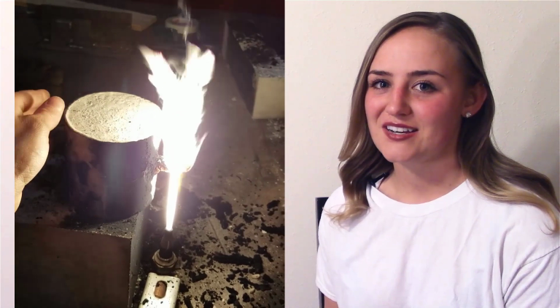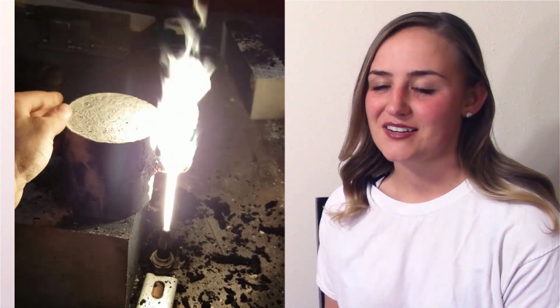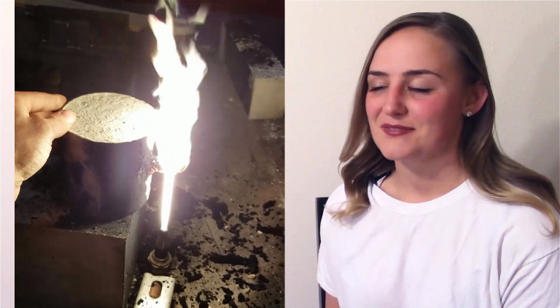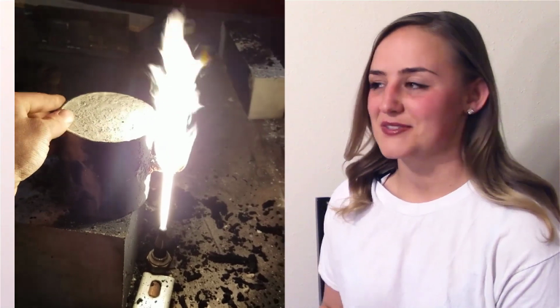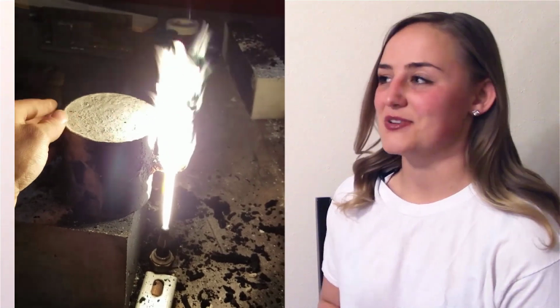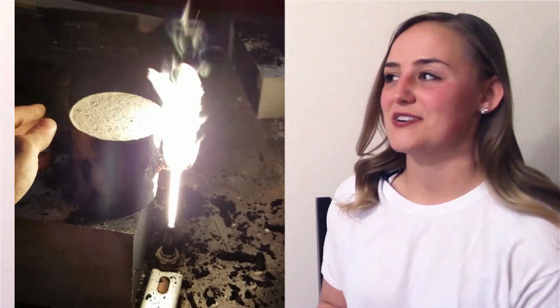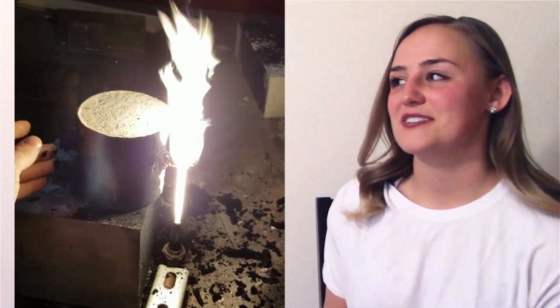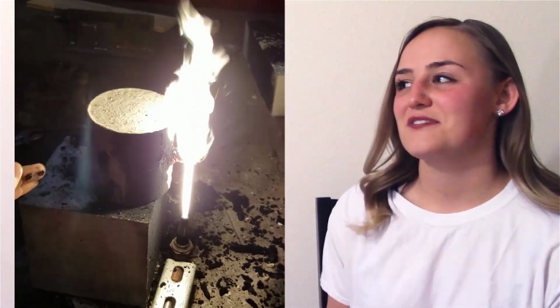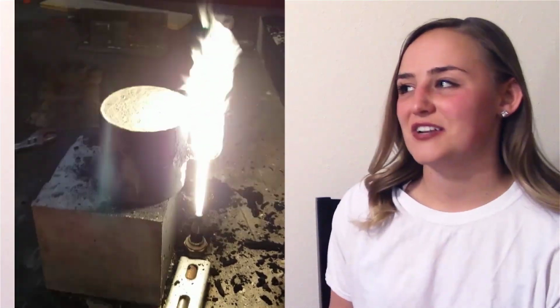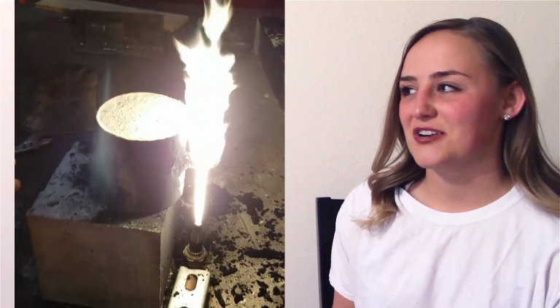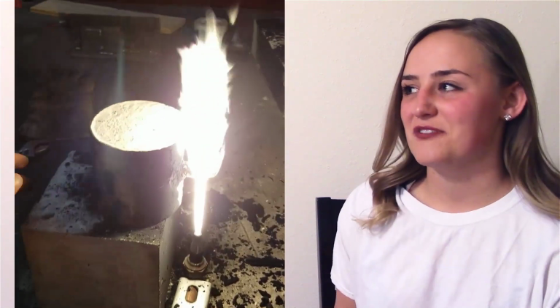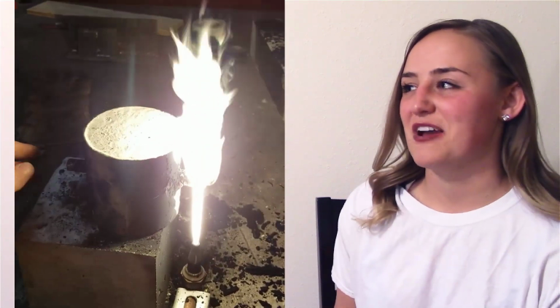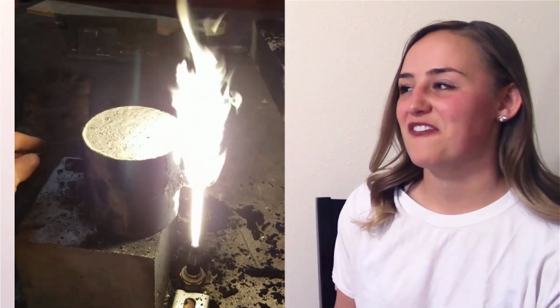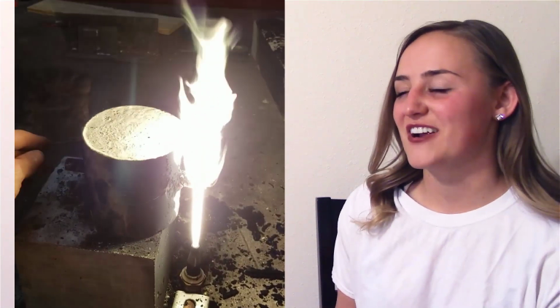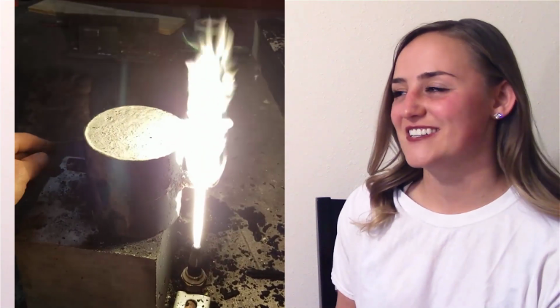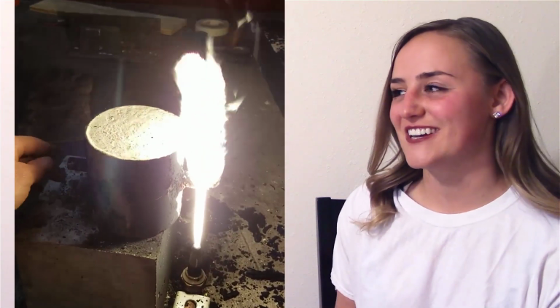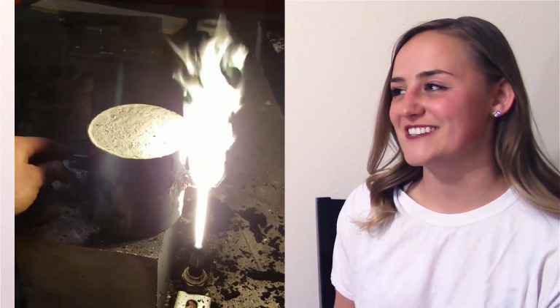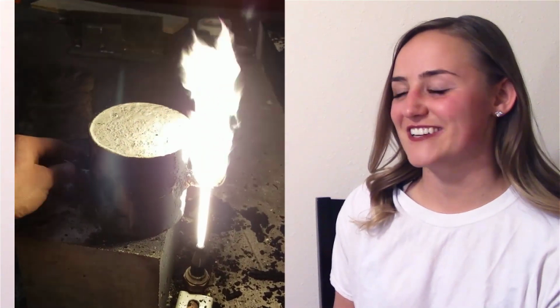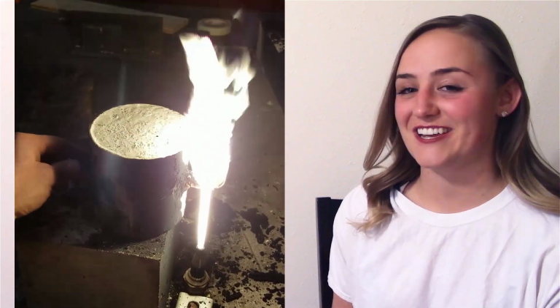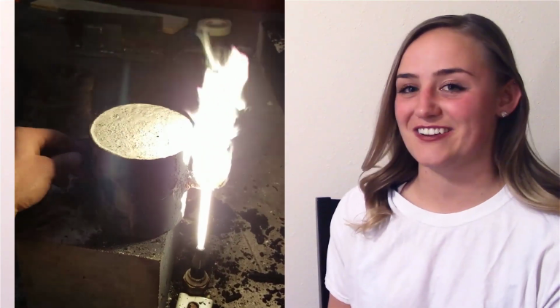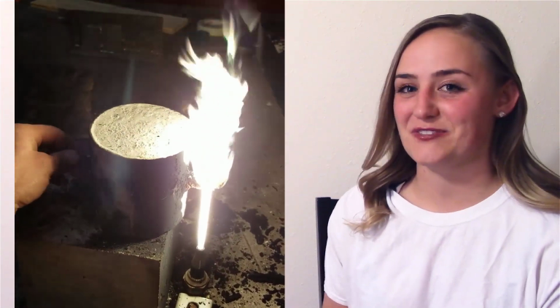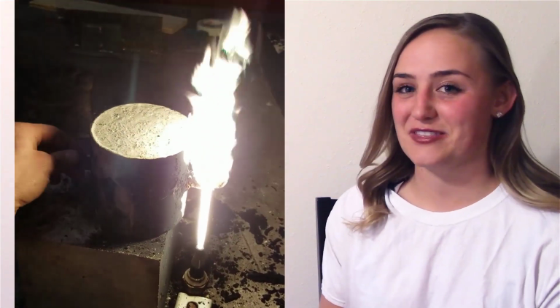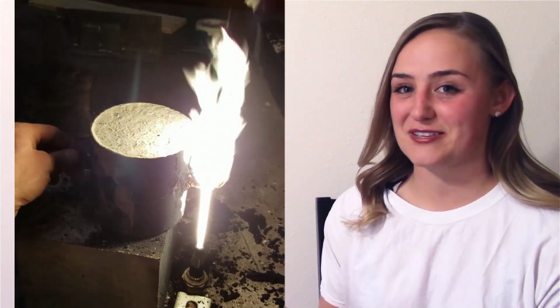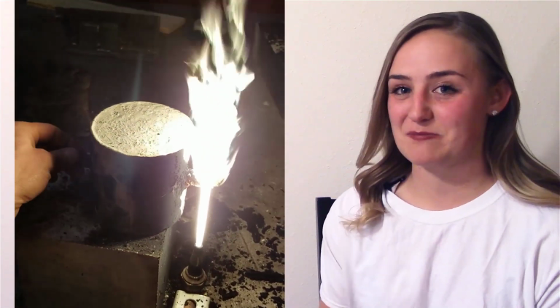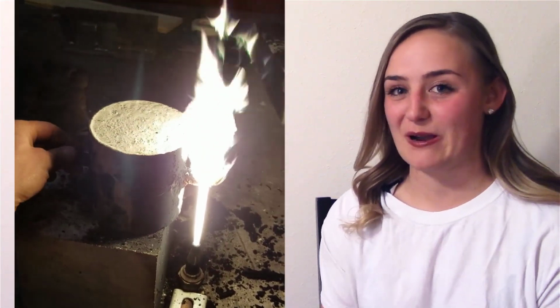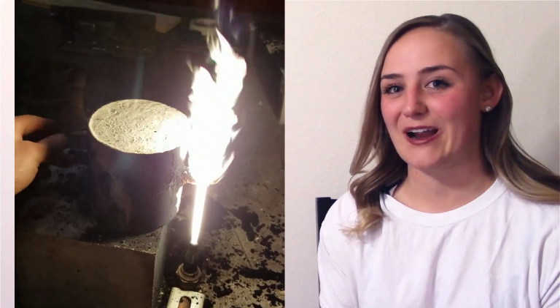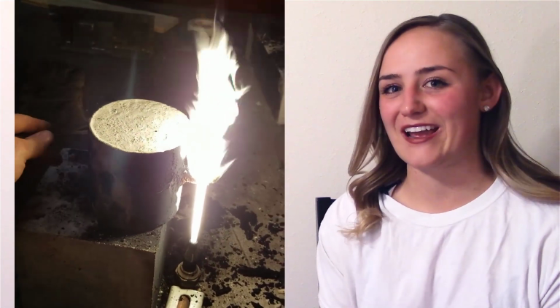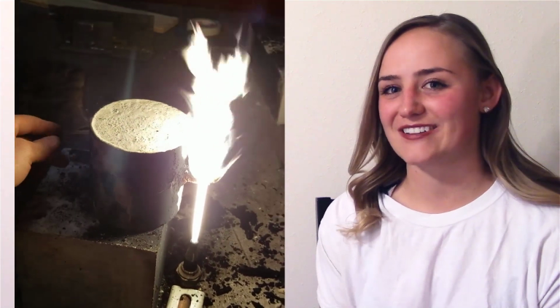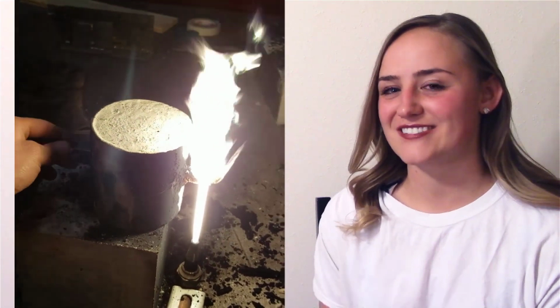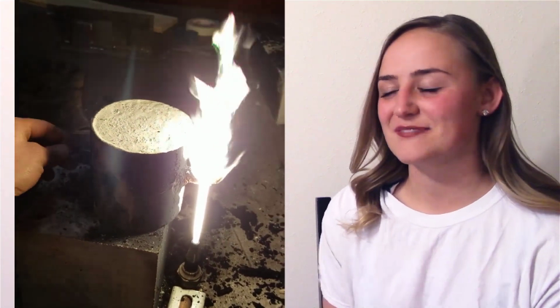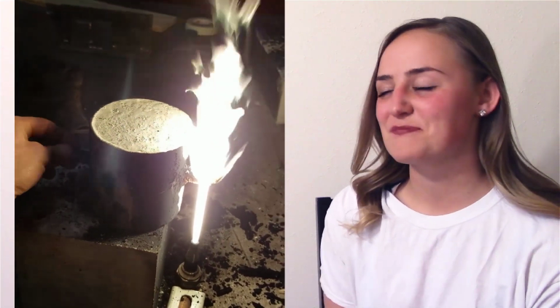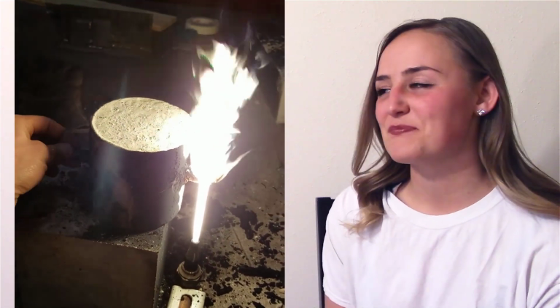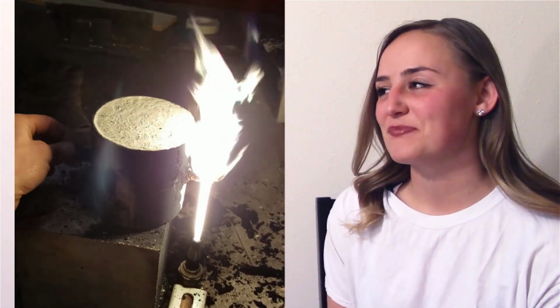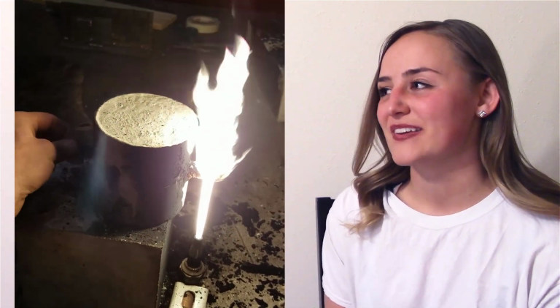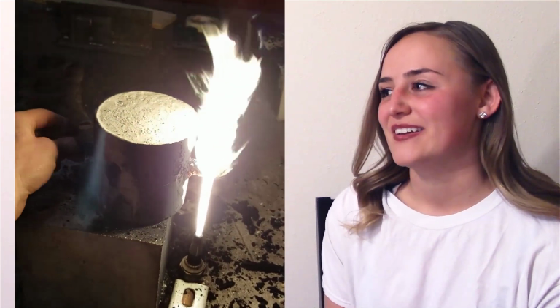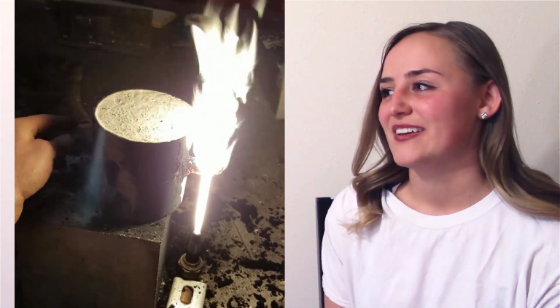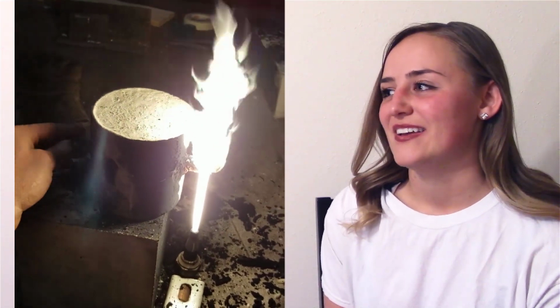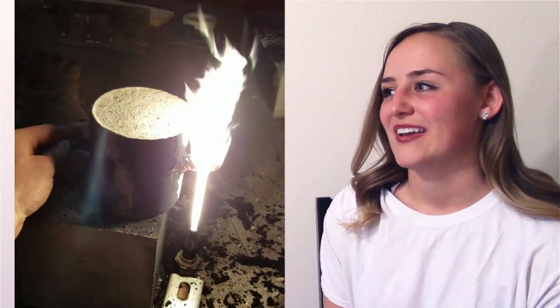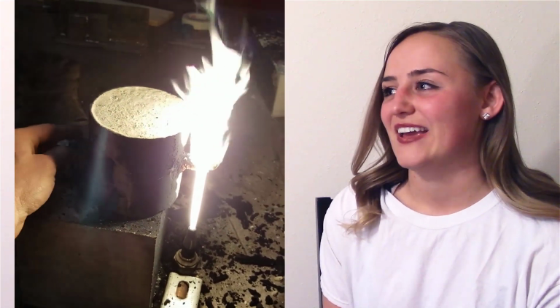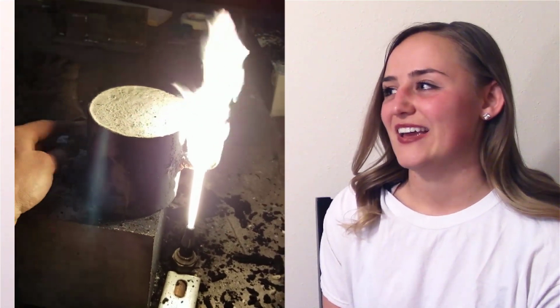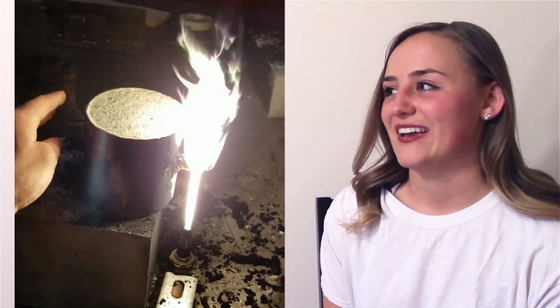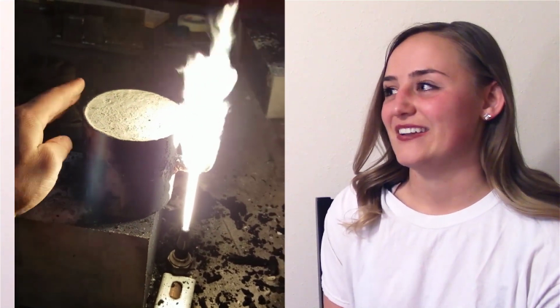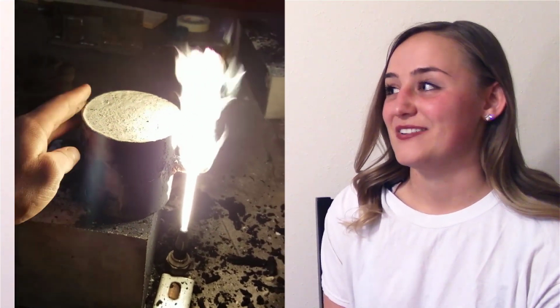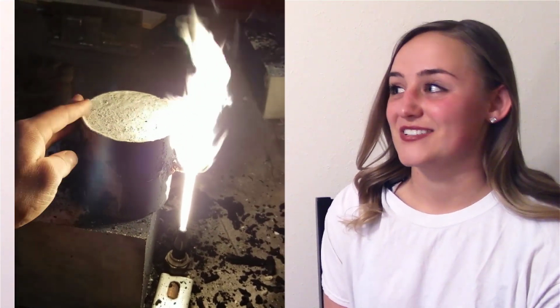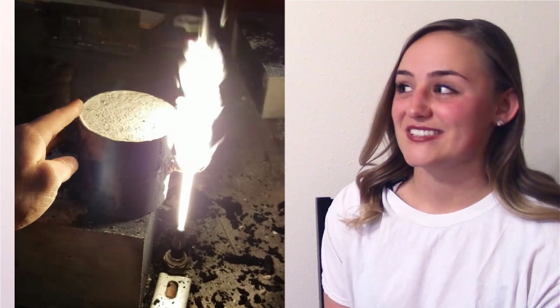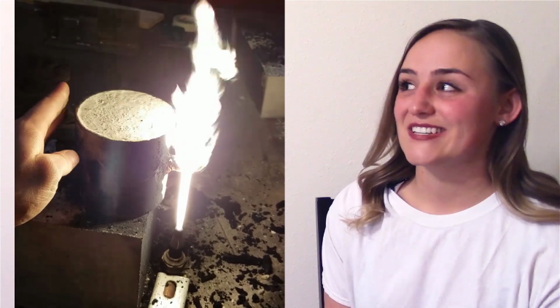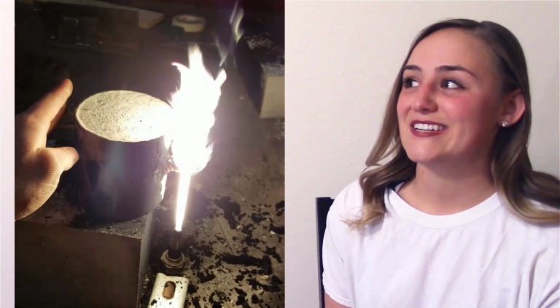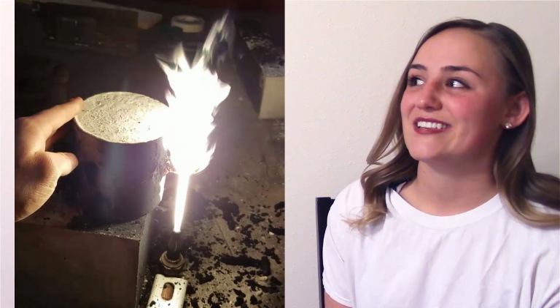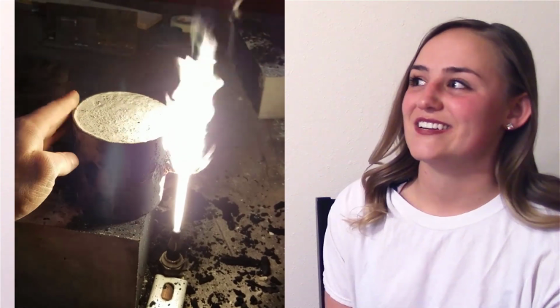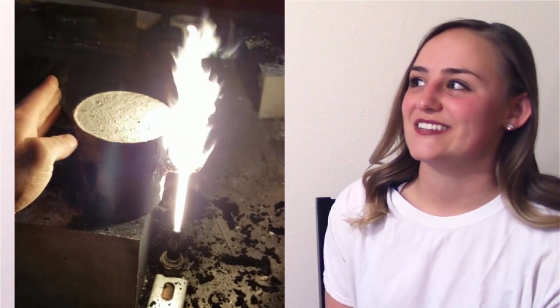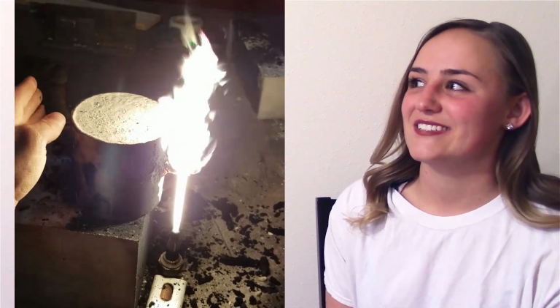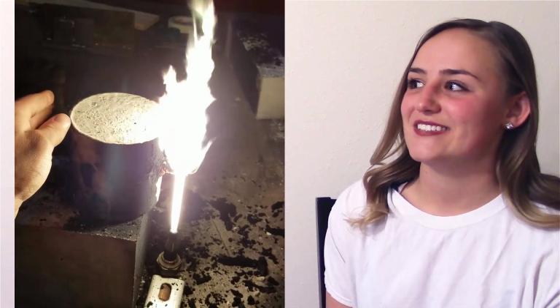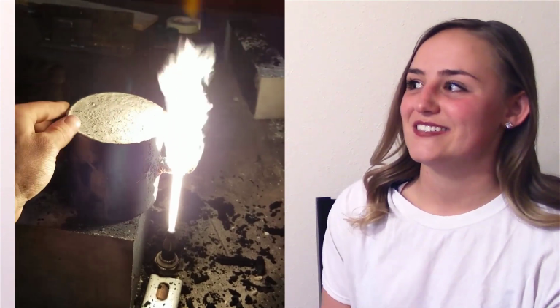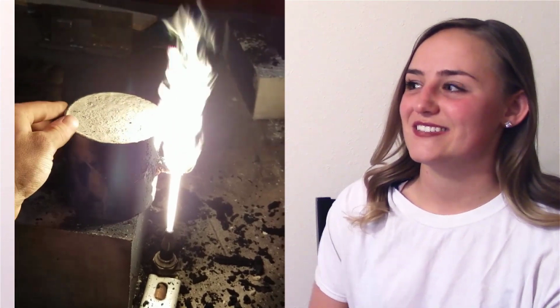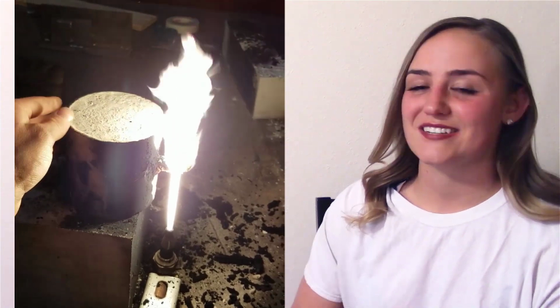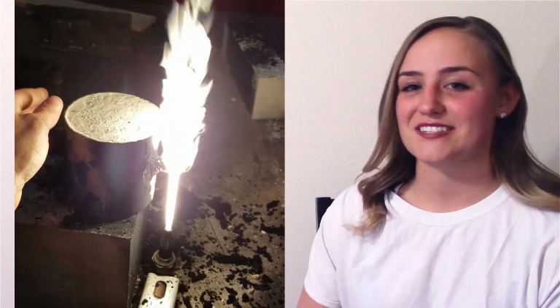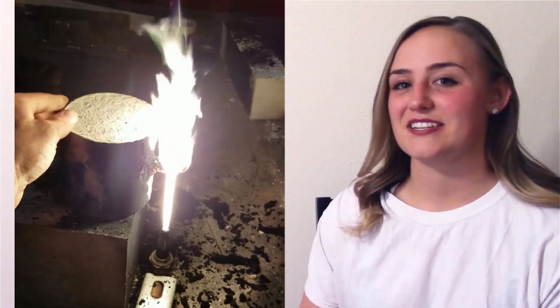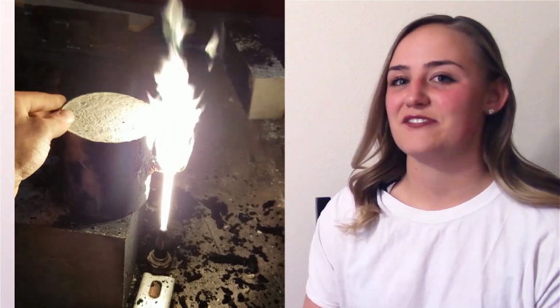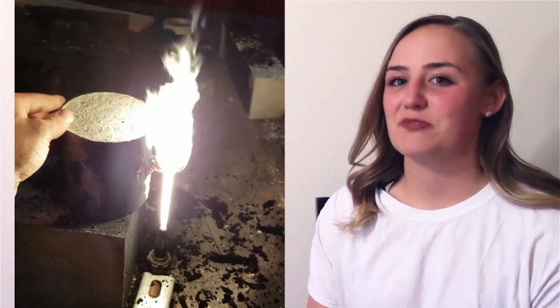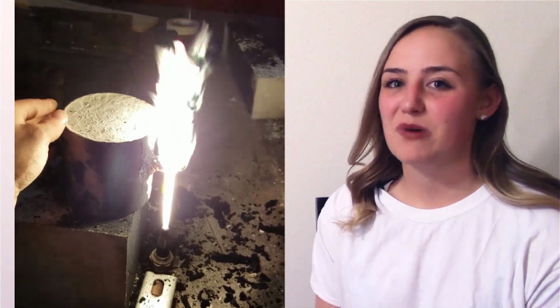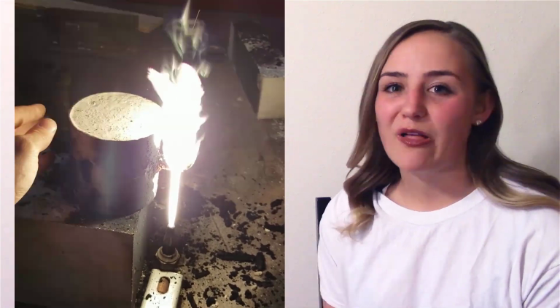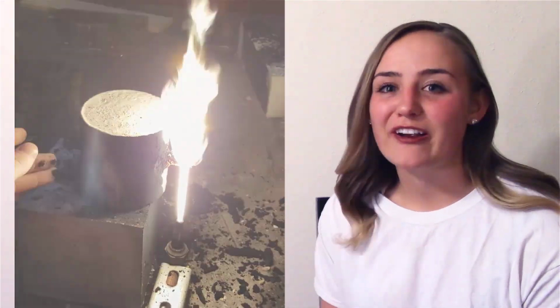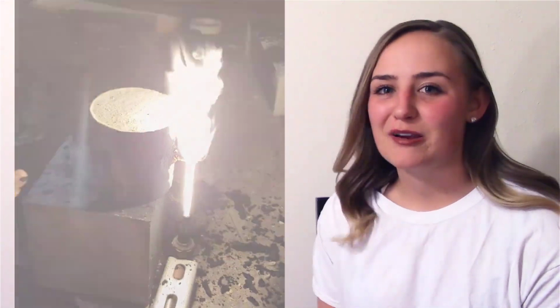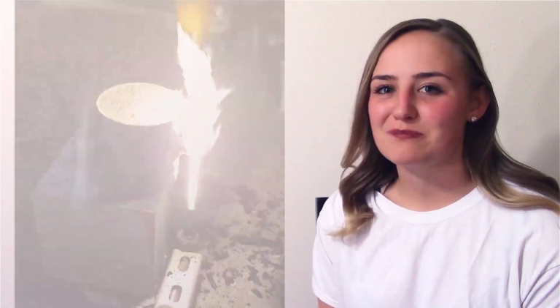Here's a video of my friend touching the rebar with his bare hands, and you can see that it doesn't even bother him.